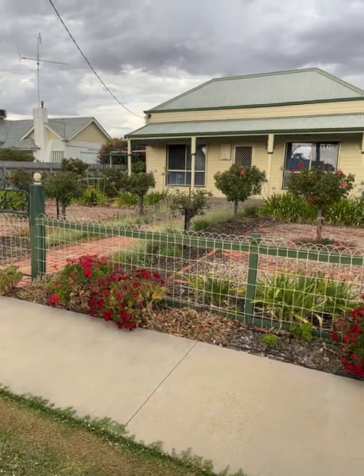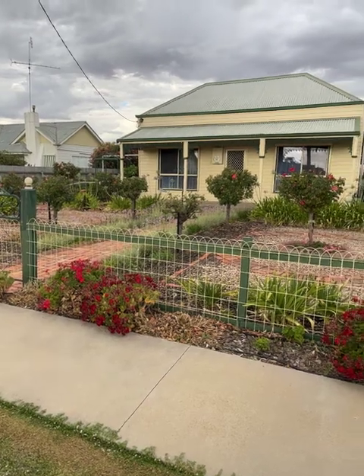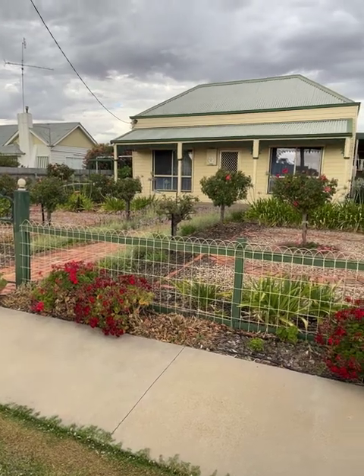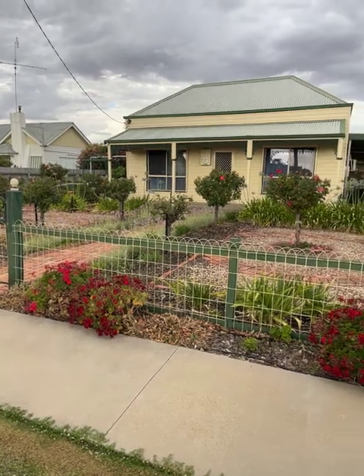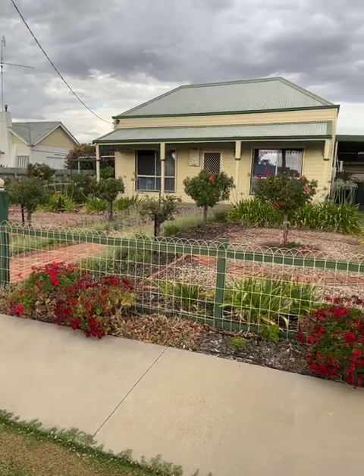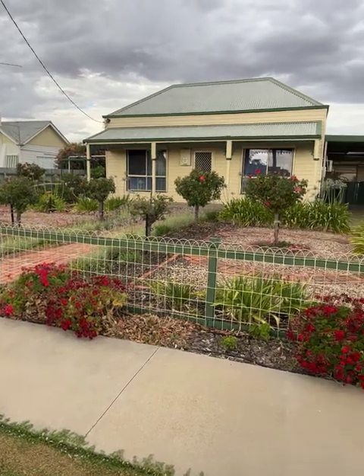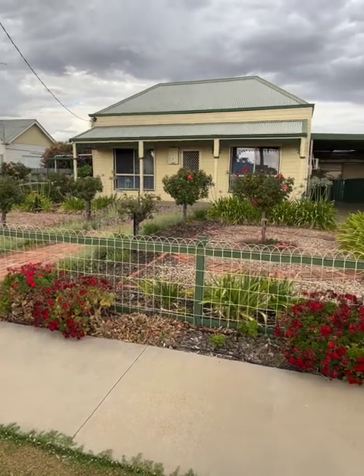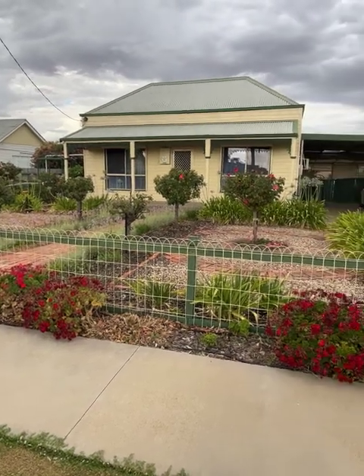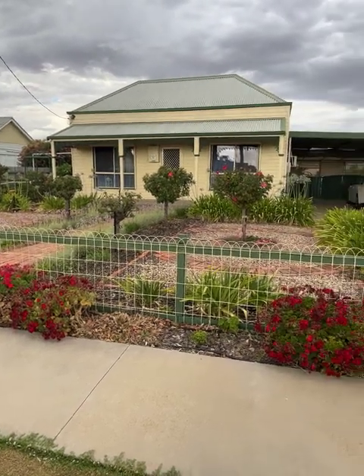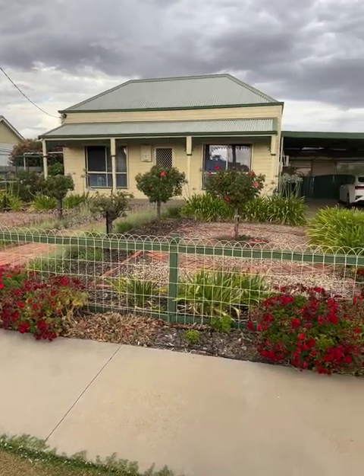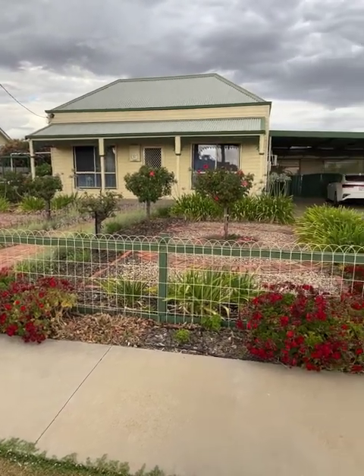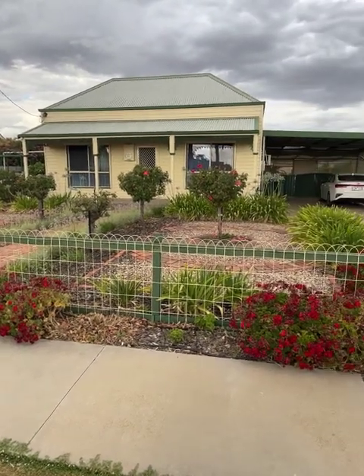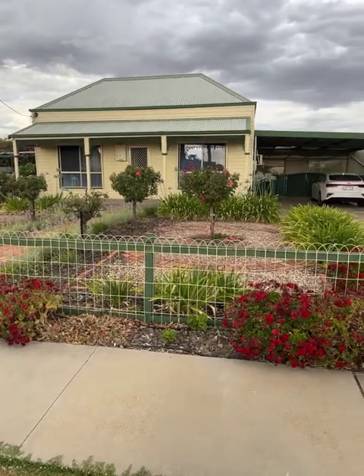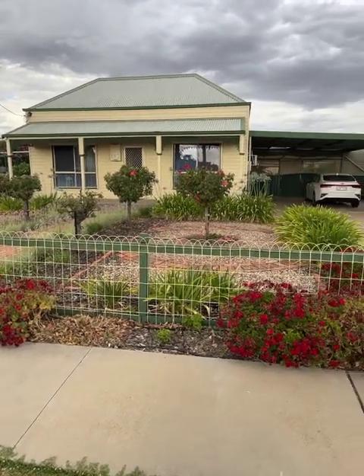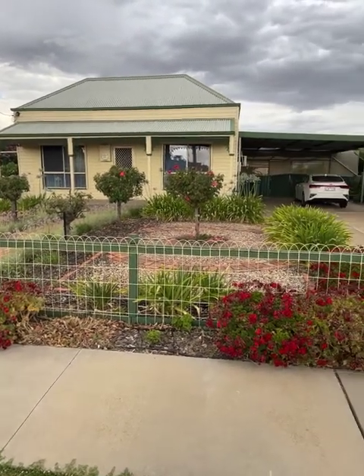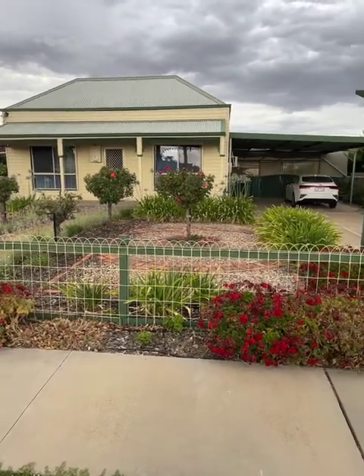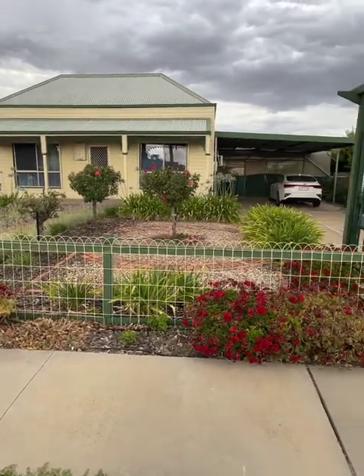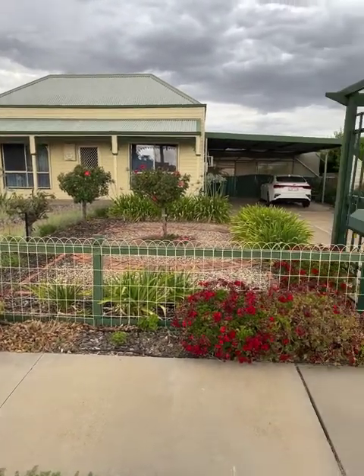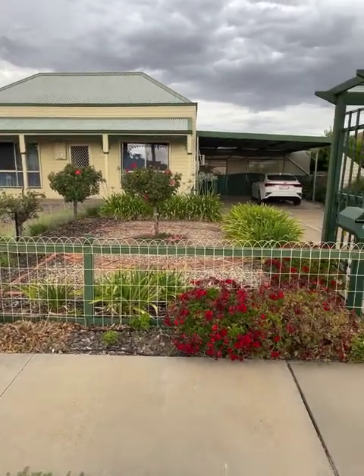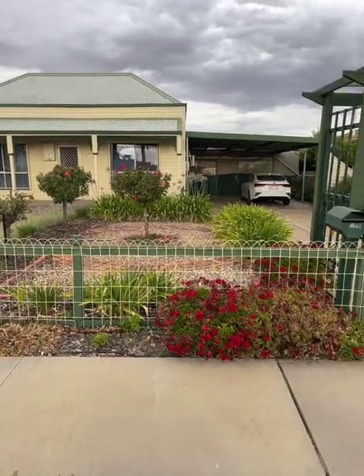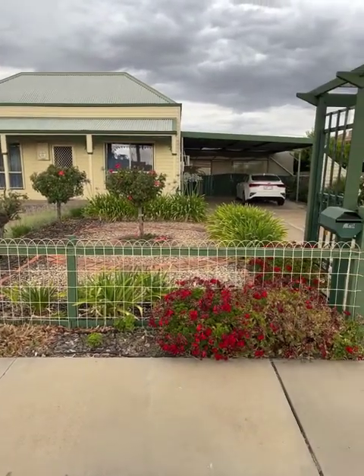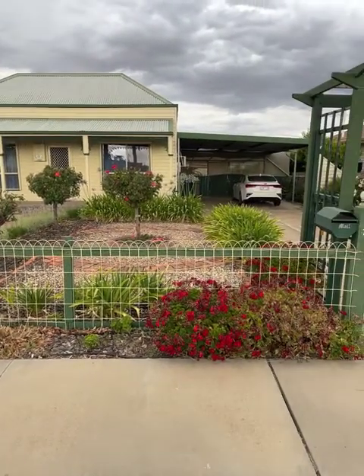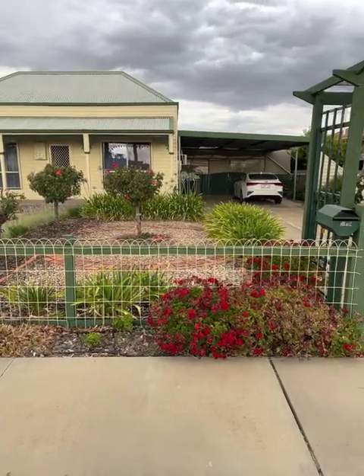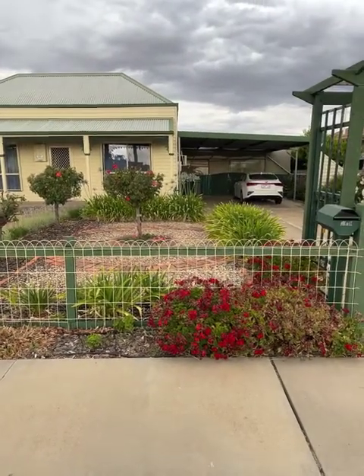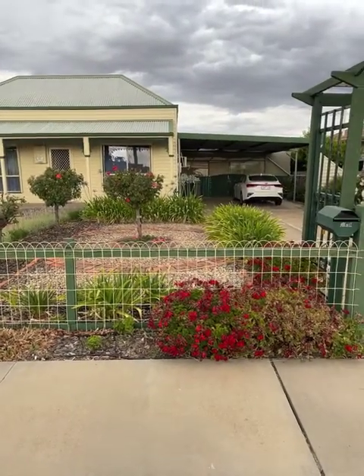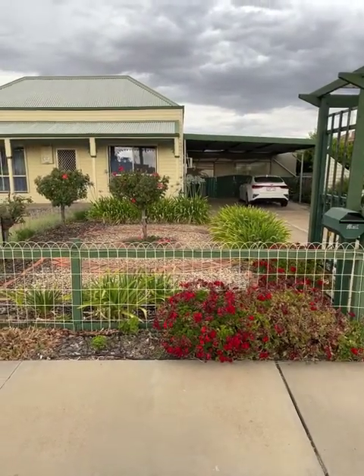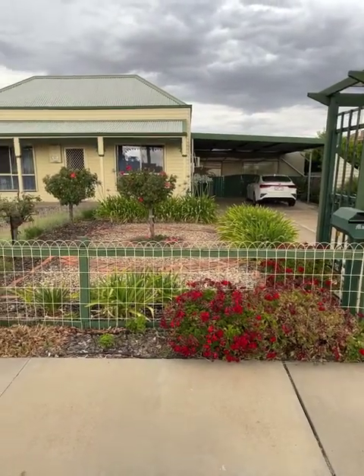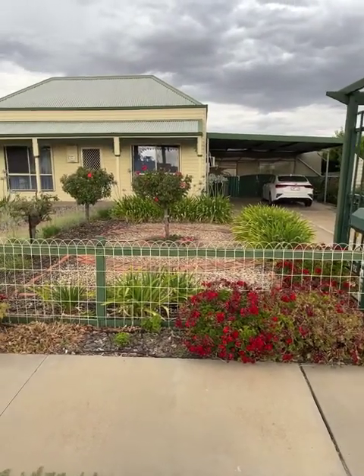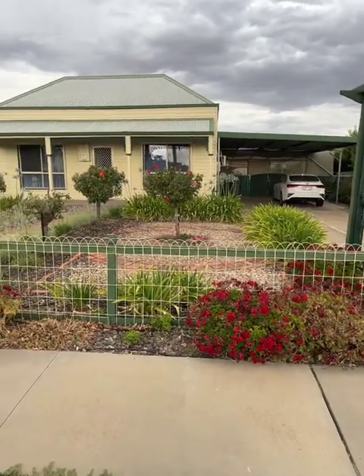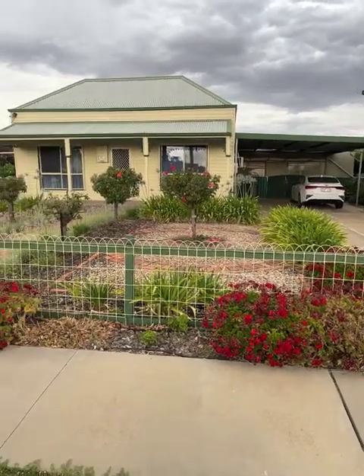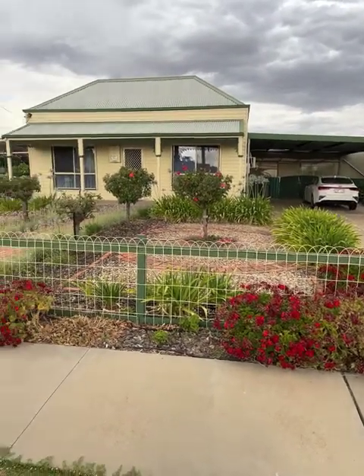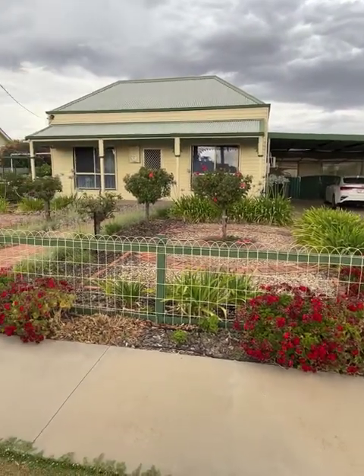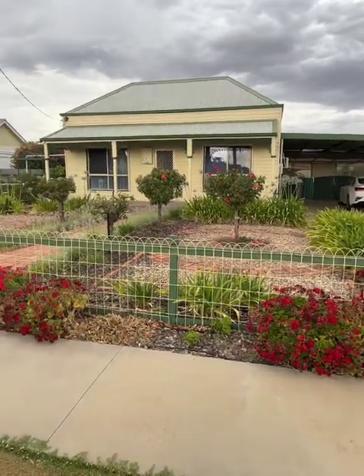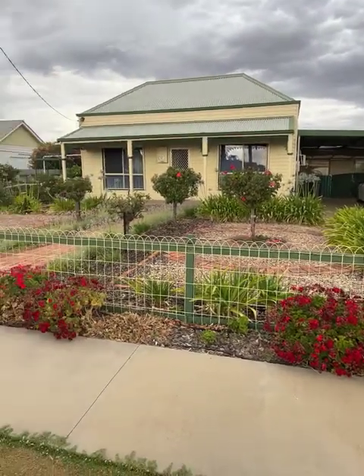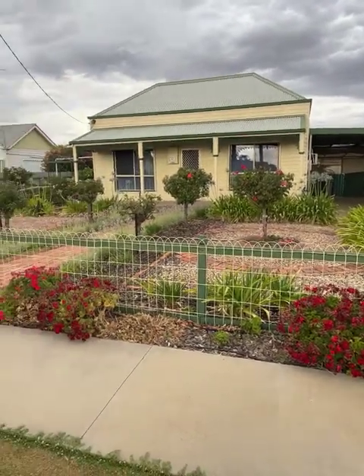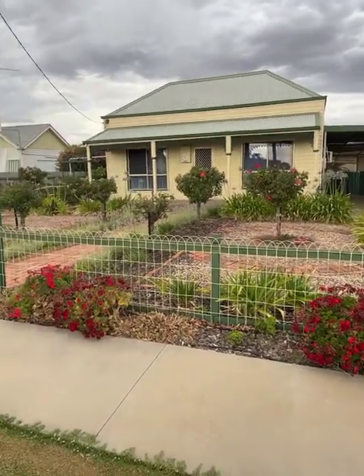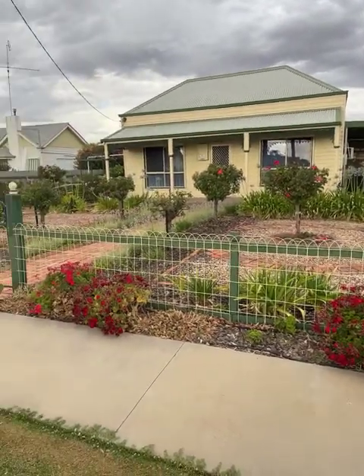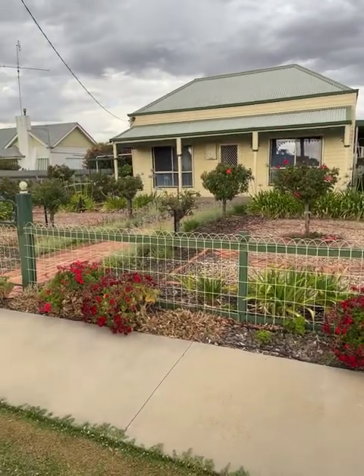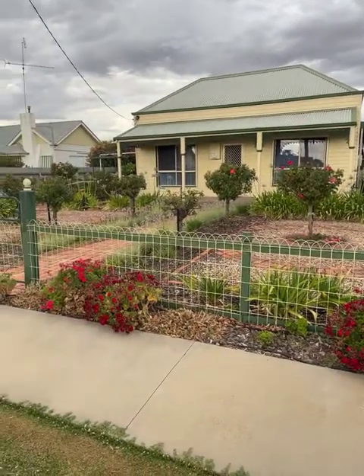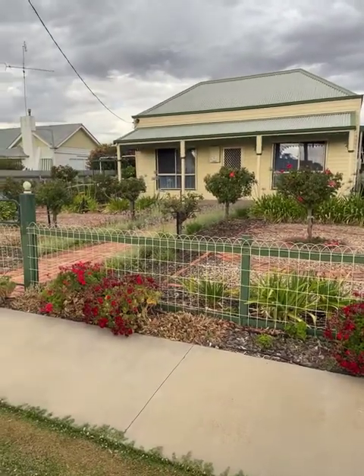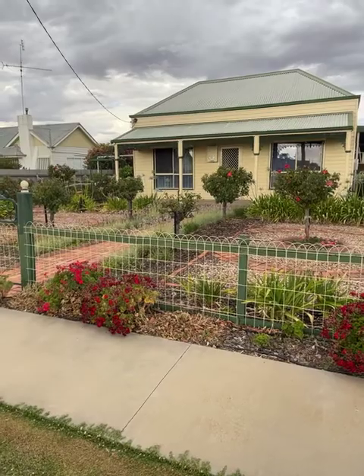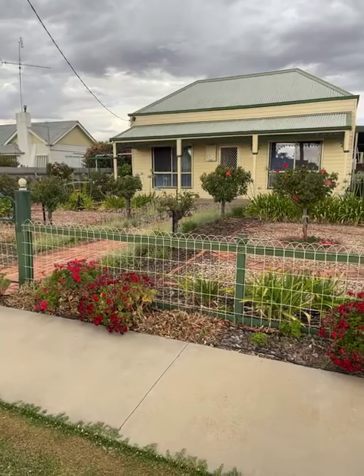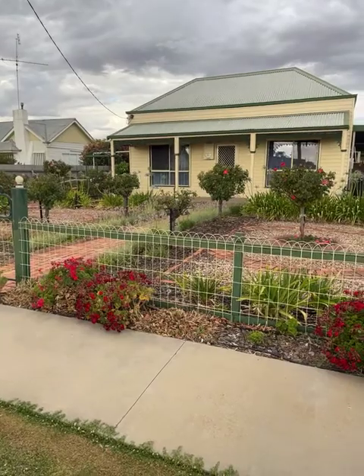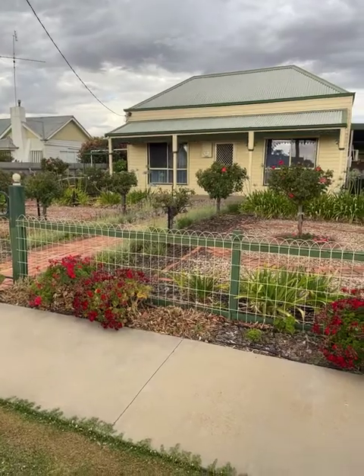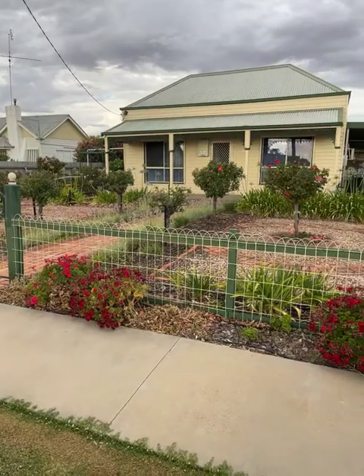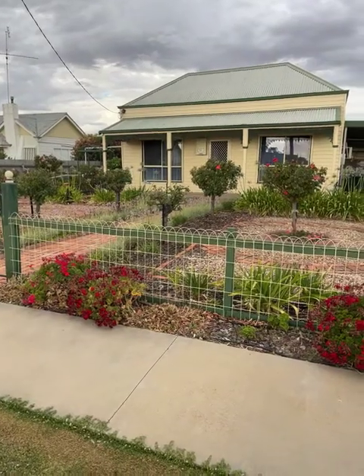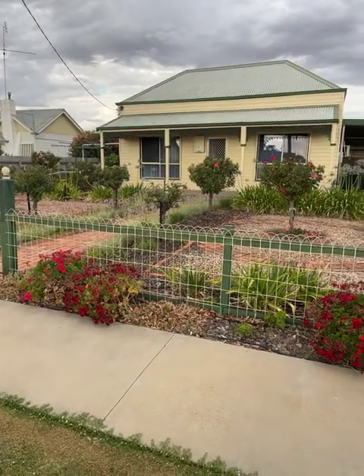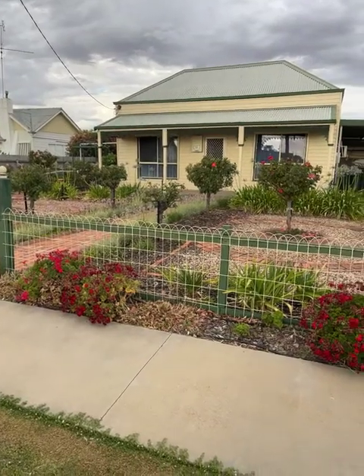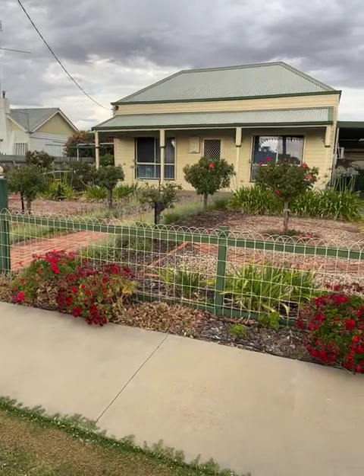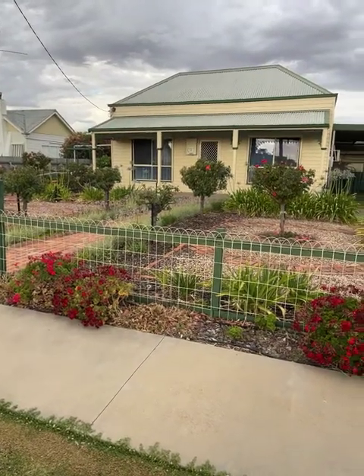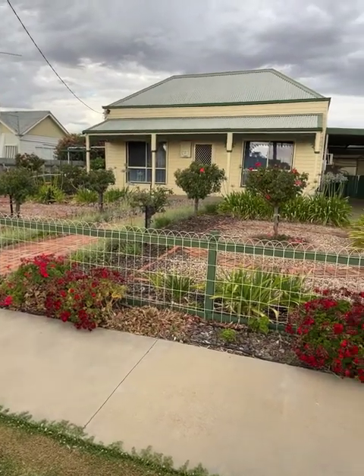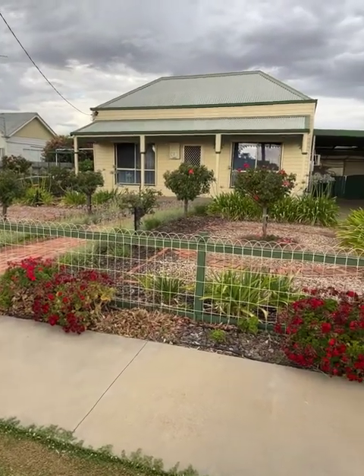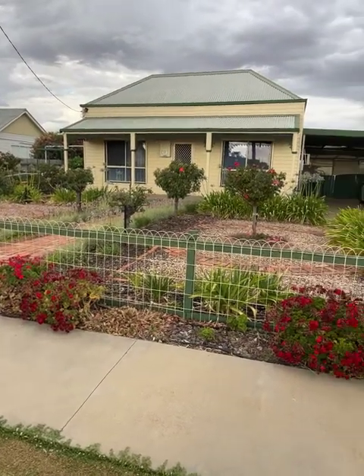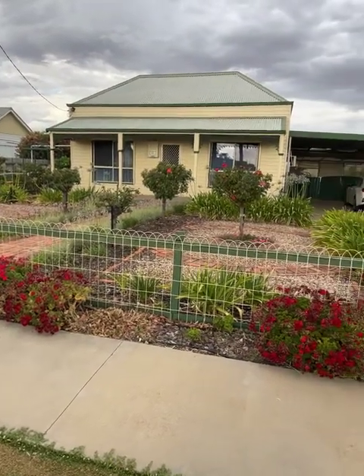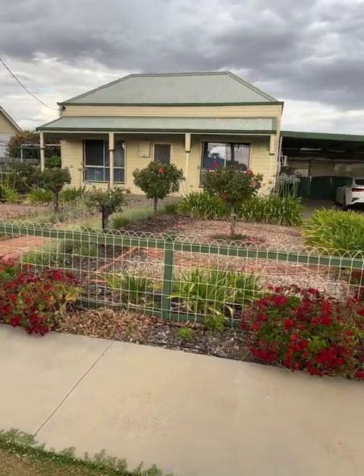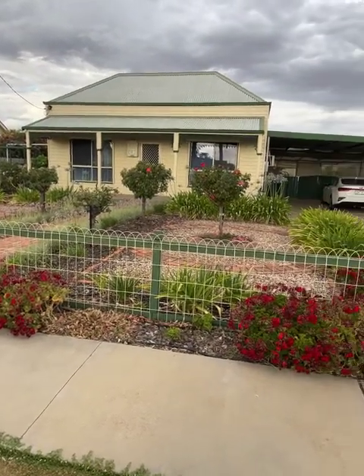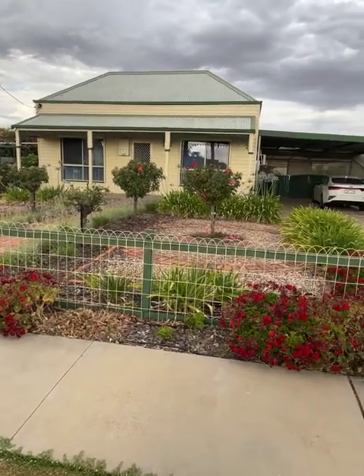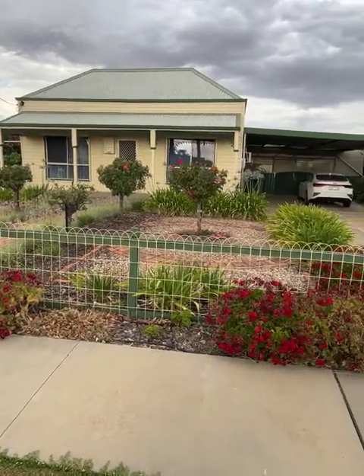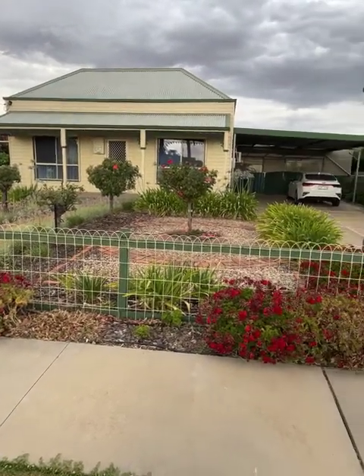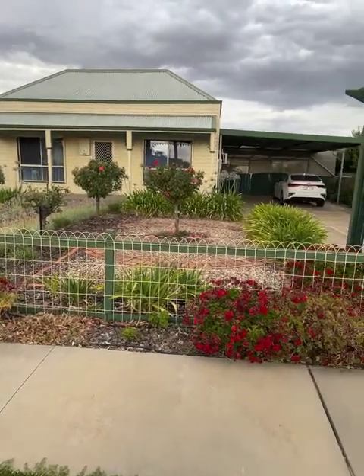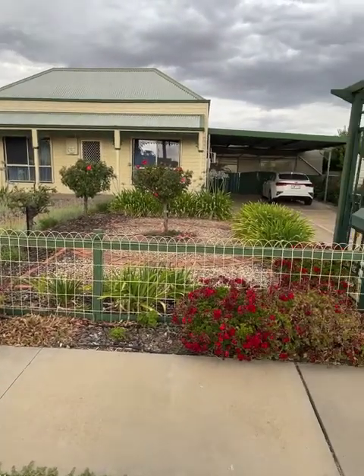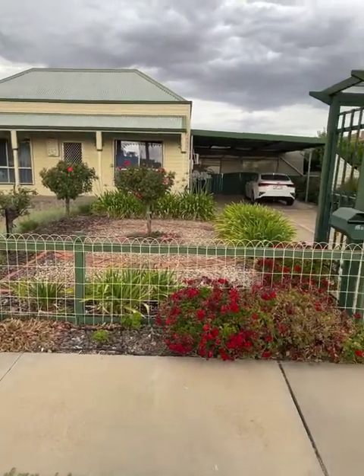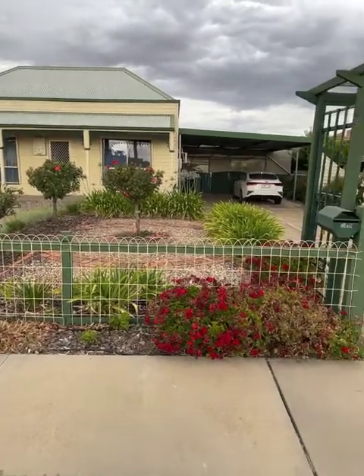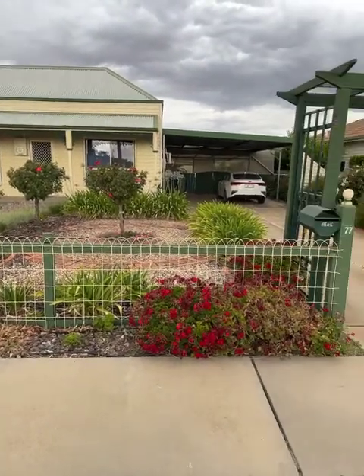Good afternoon. Today's video is 77 Anderson Street, Warwicknabil, on the market with Northwest Real Estate for $230,000.